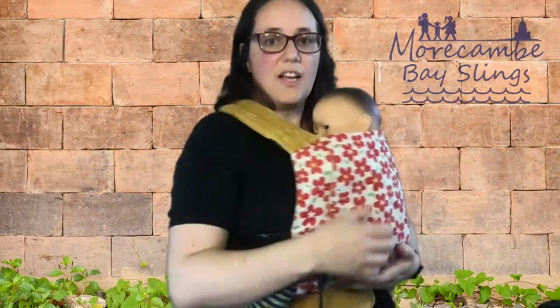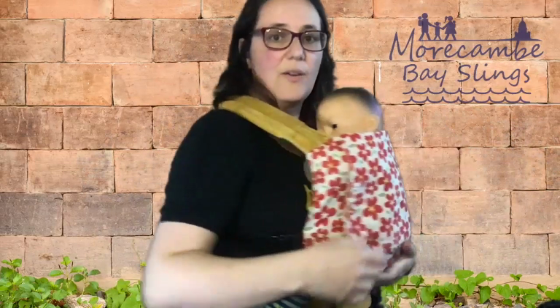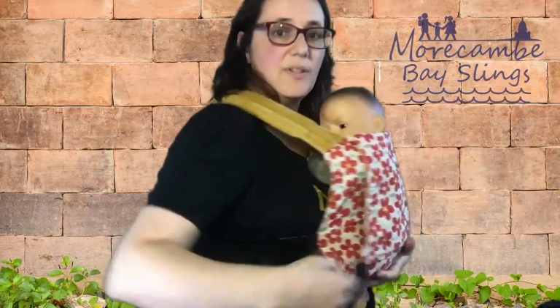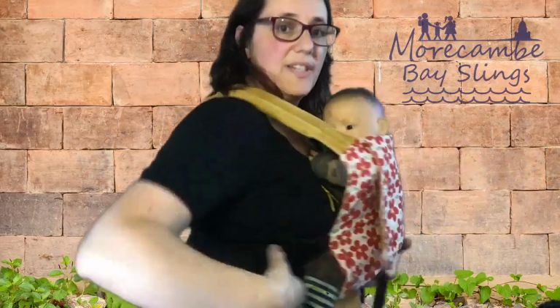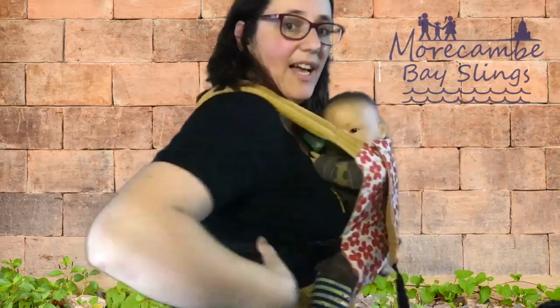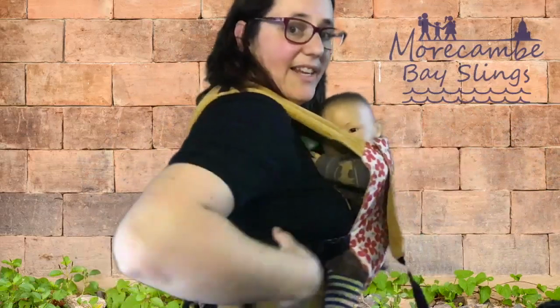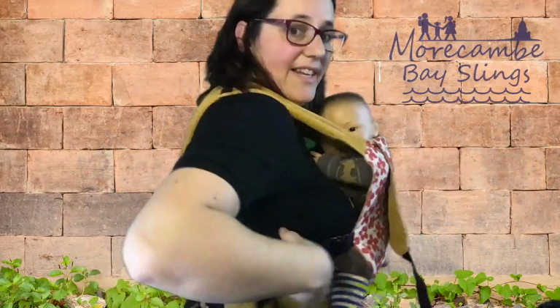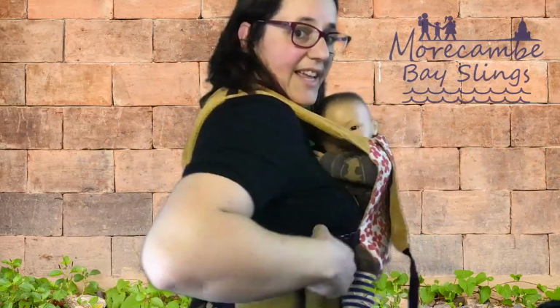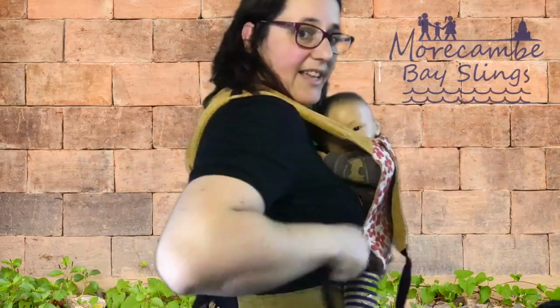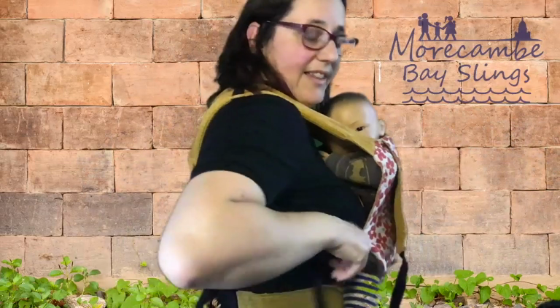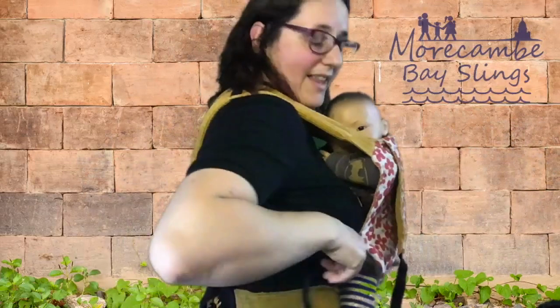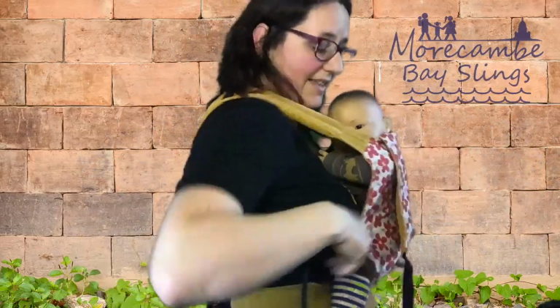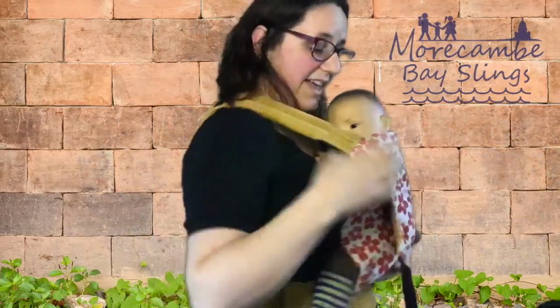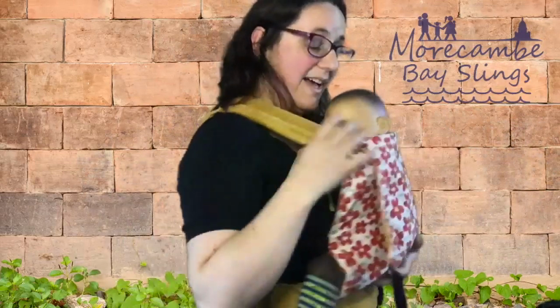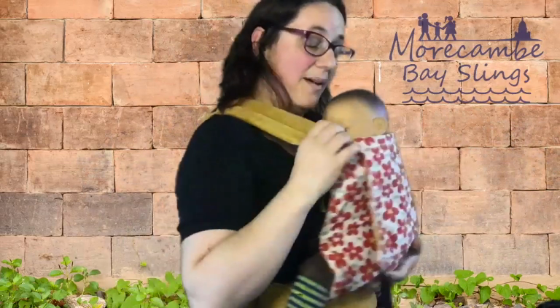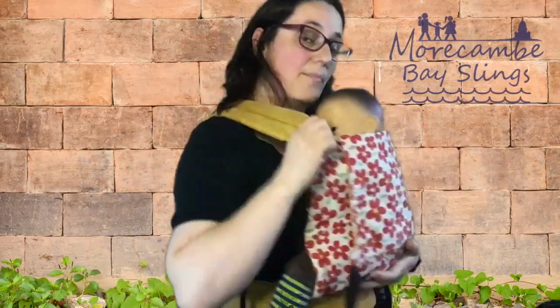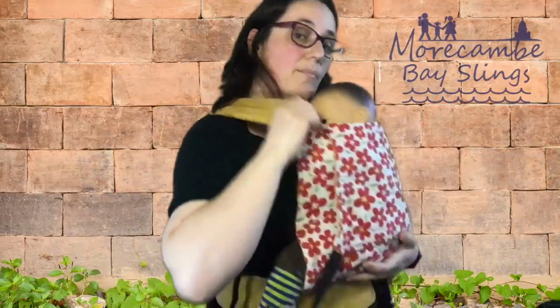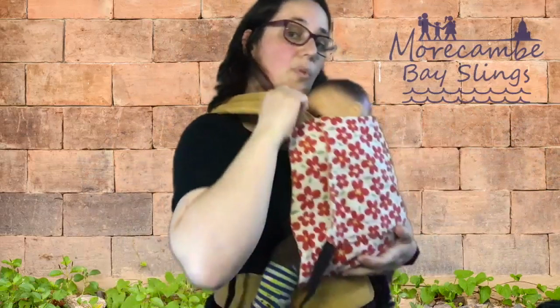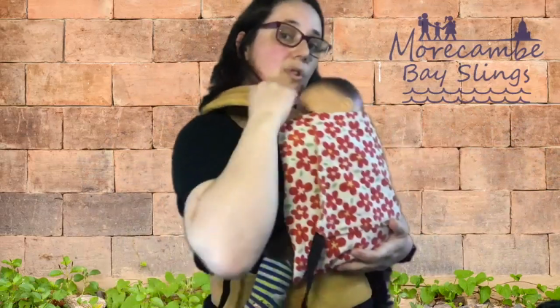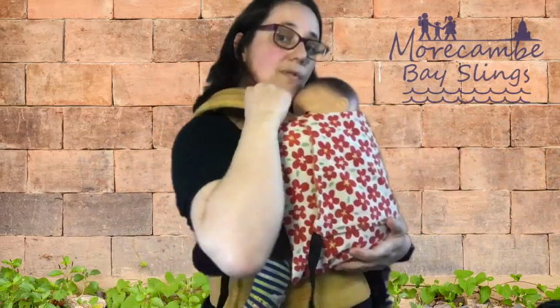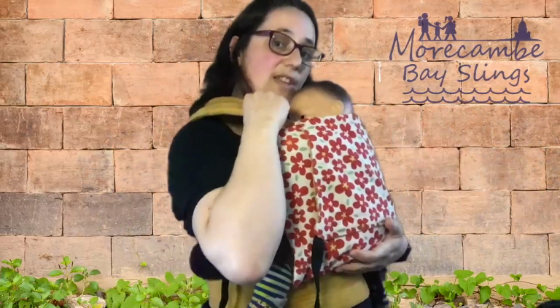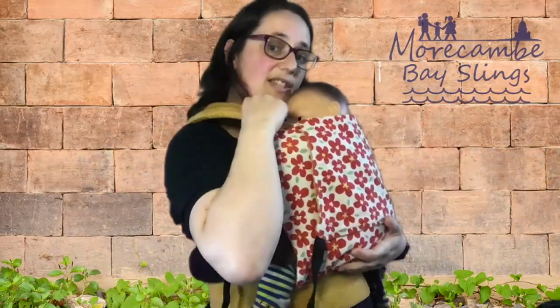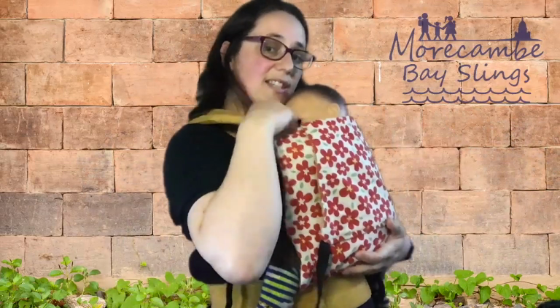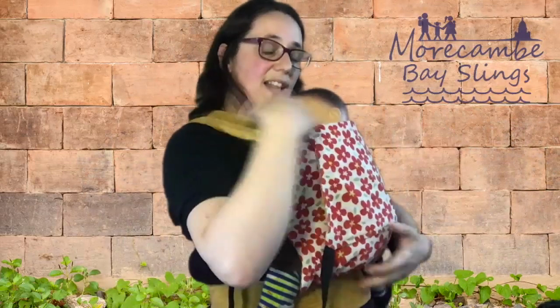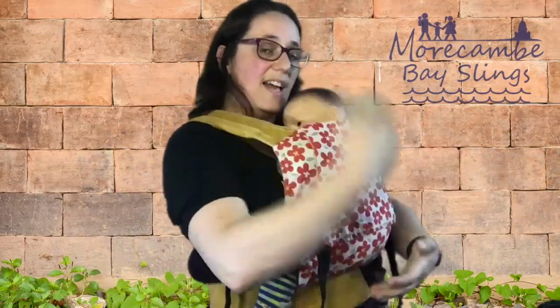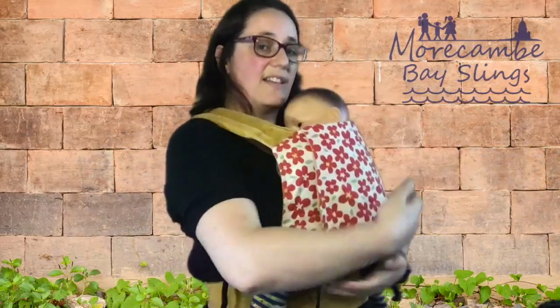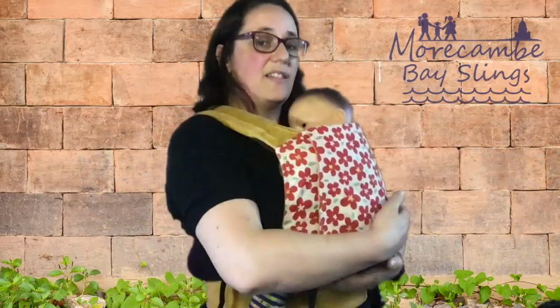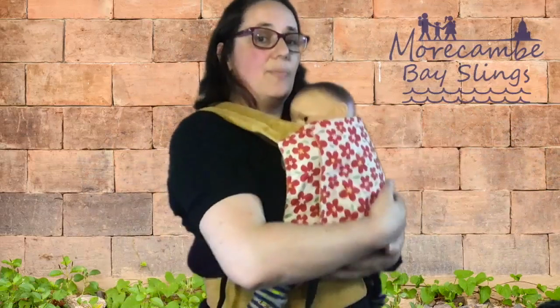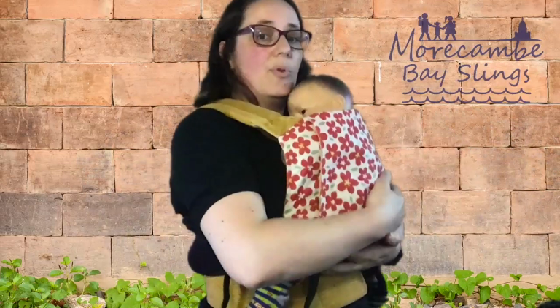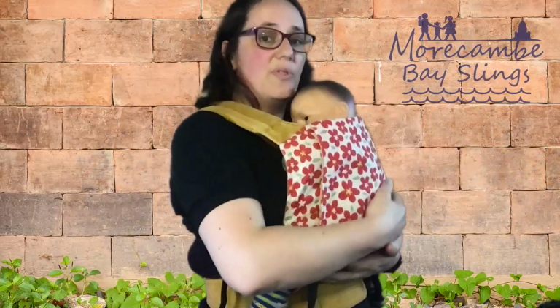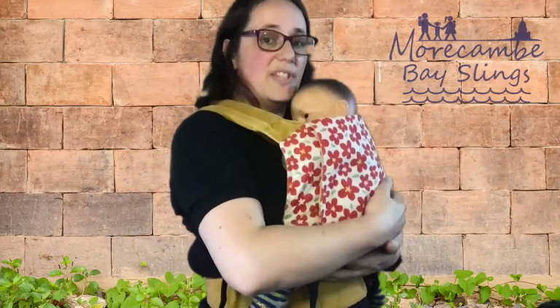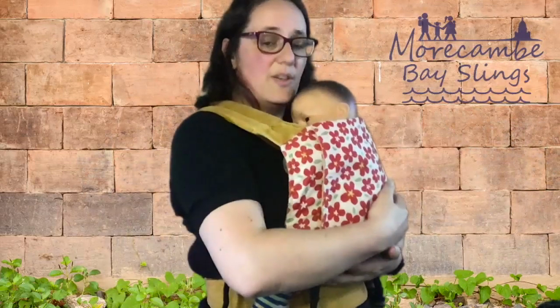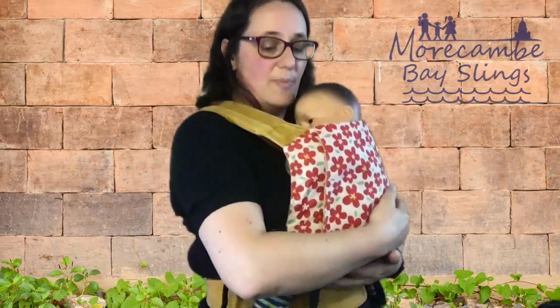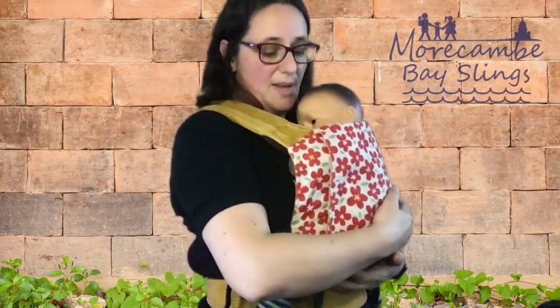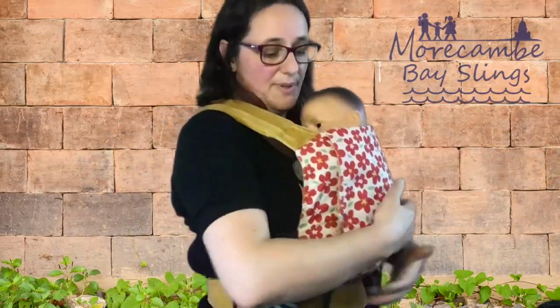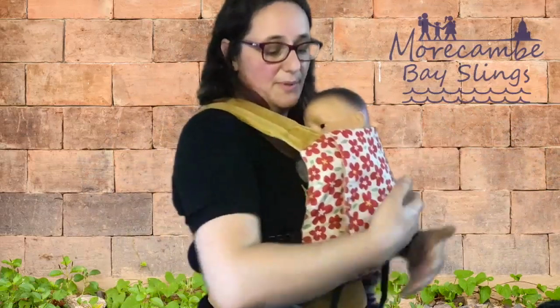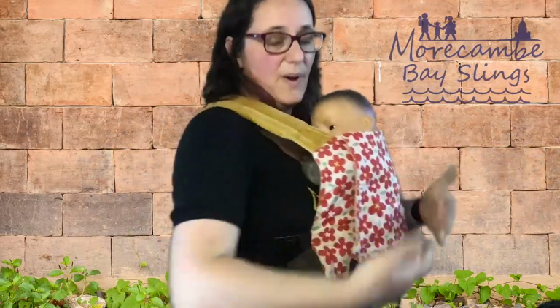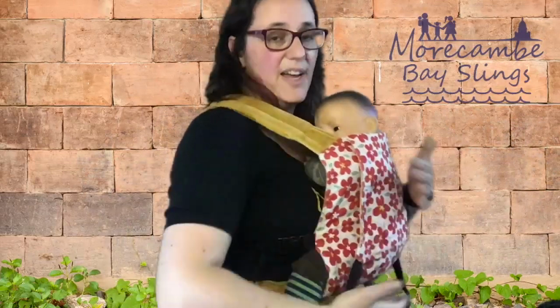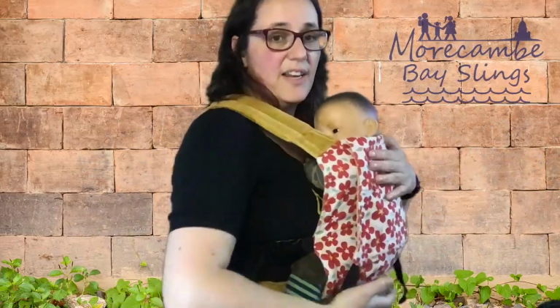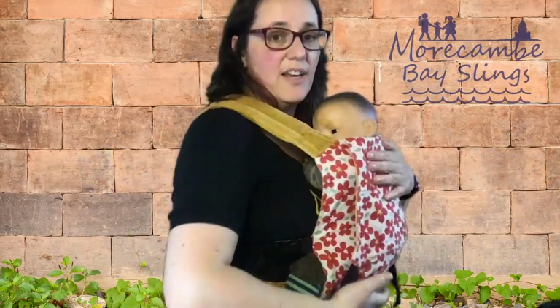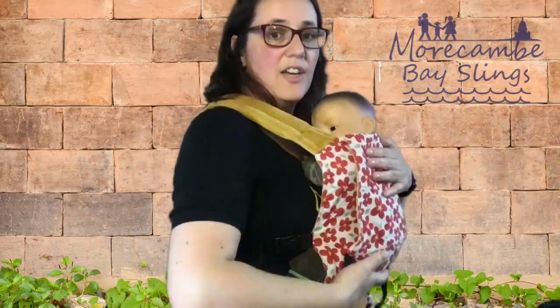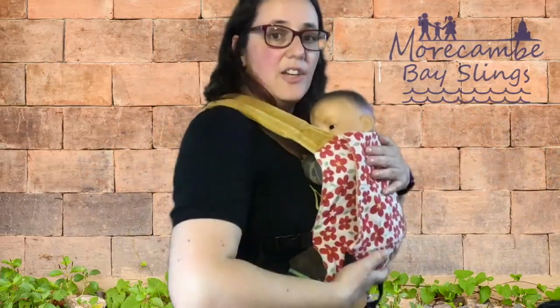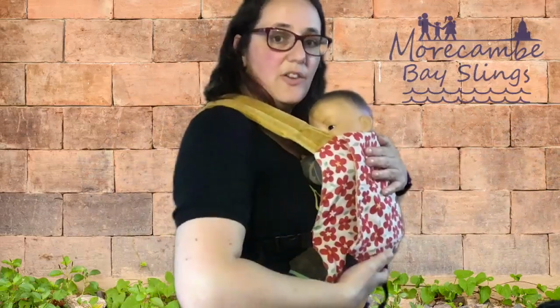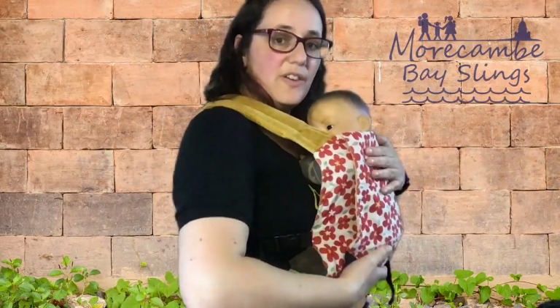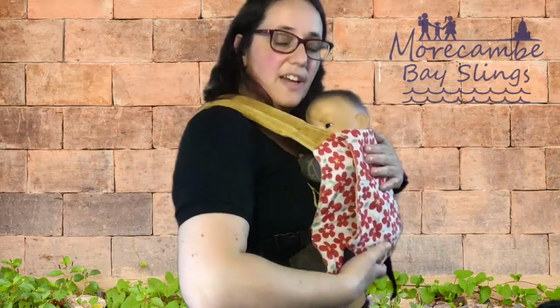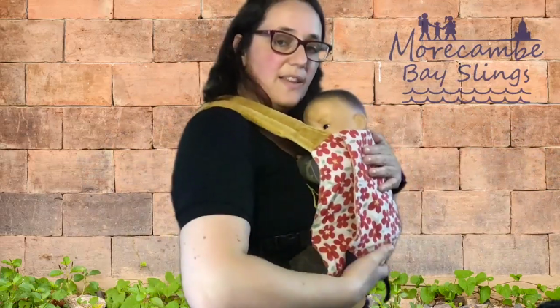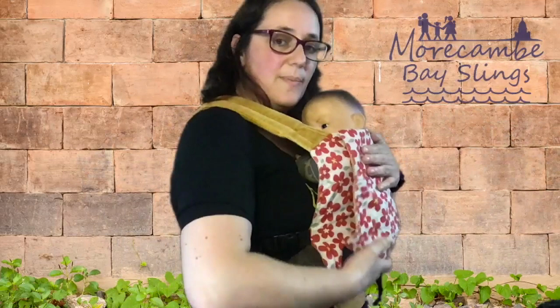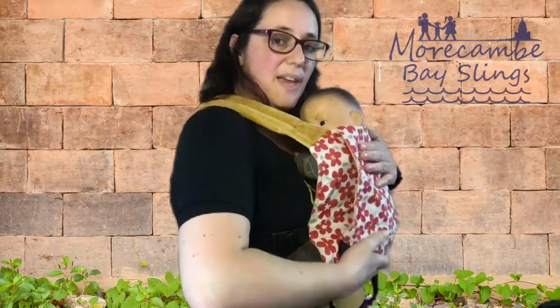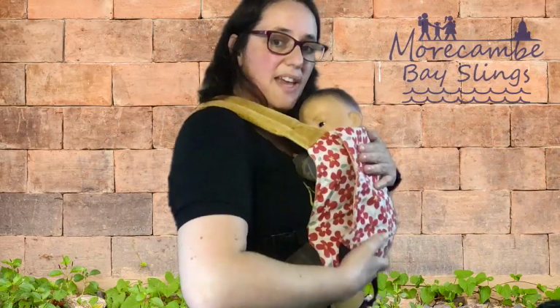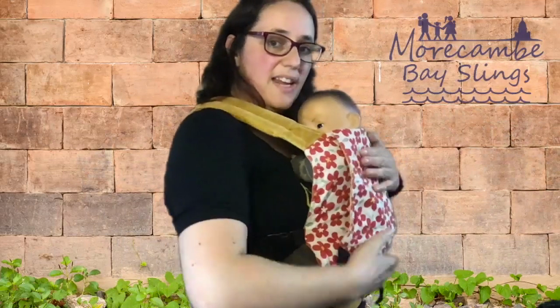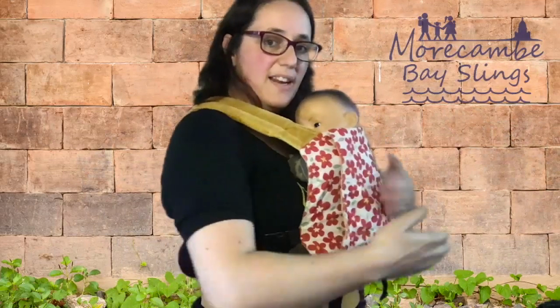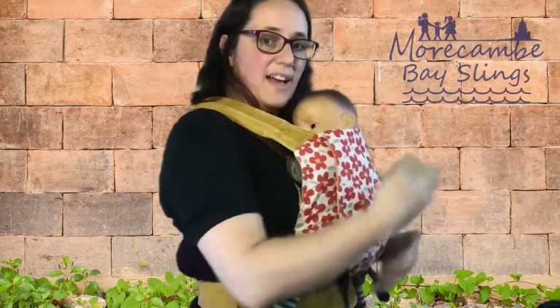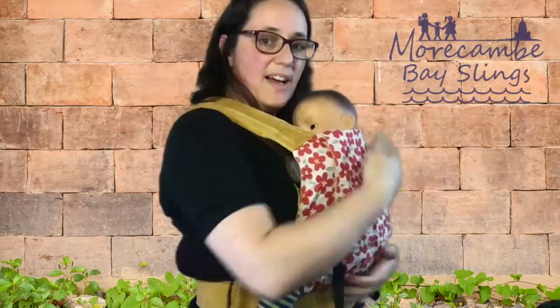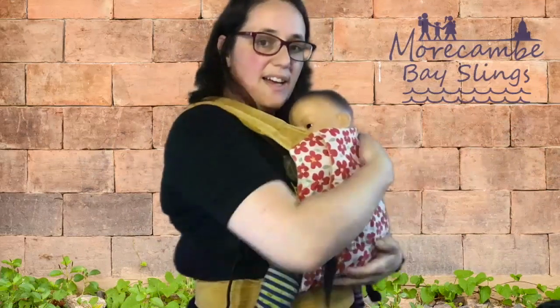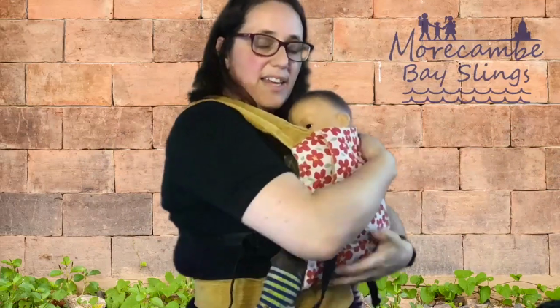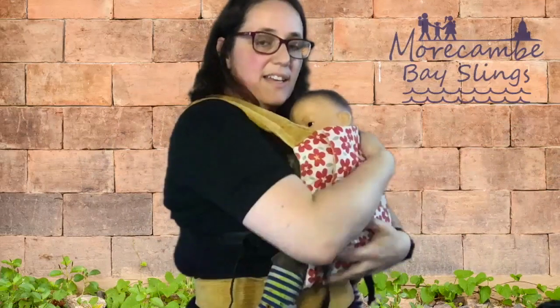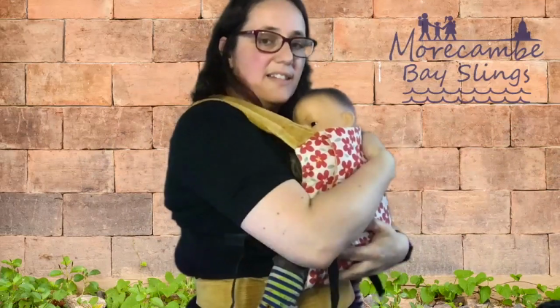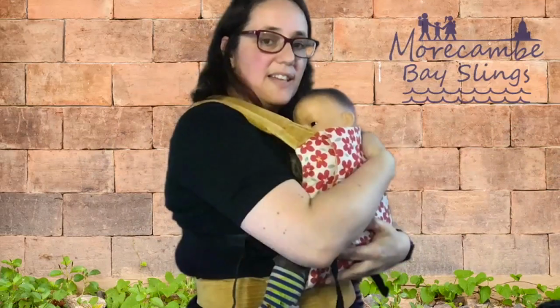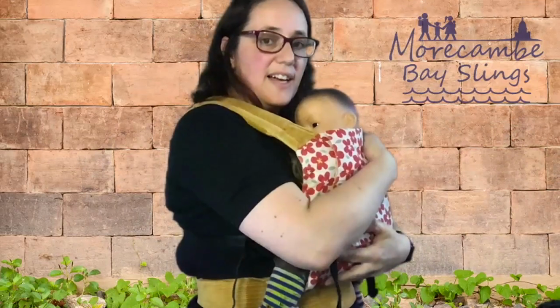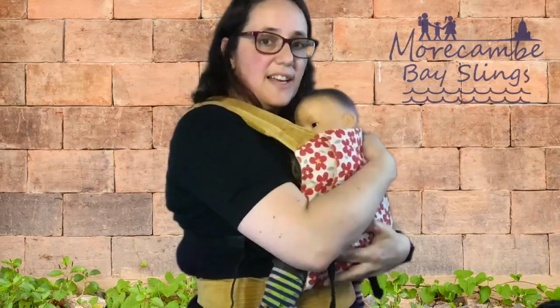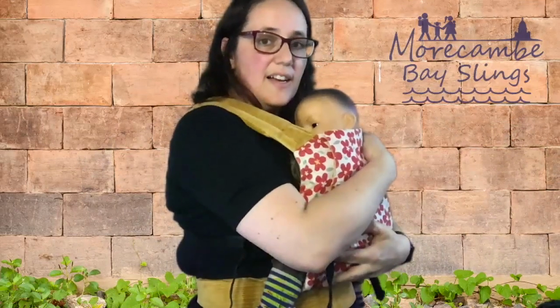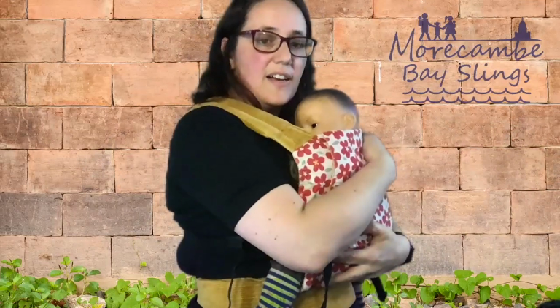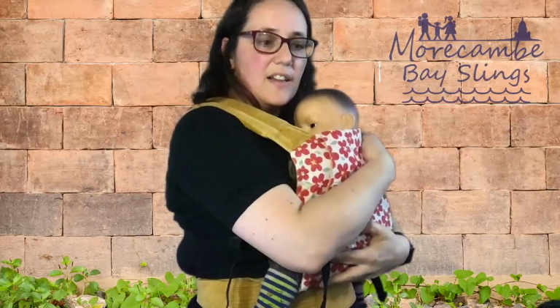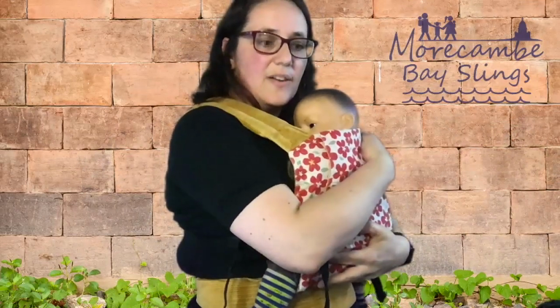So tightening like that — moving the slack and supporting your baby's weight — you can get them in high, tight, and close.